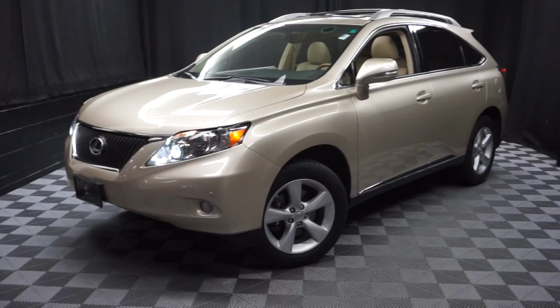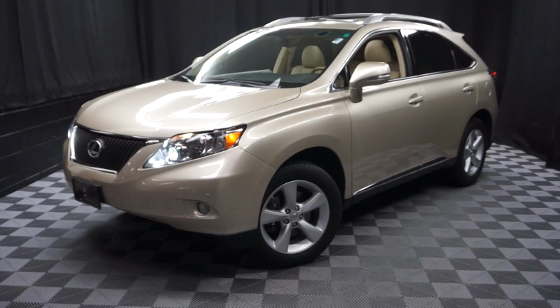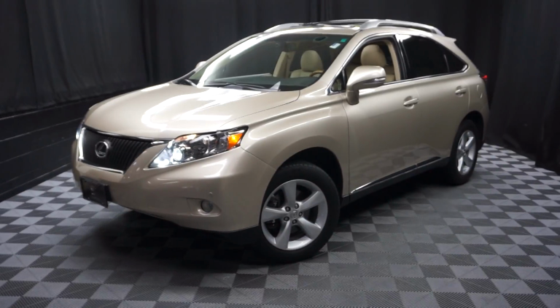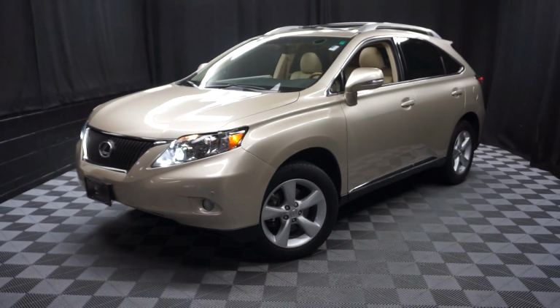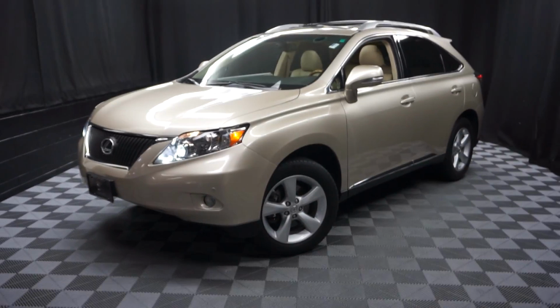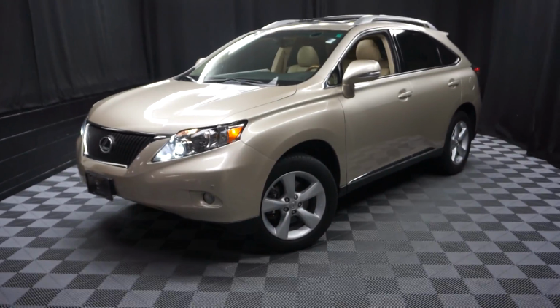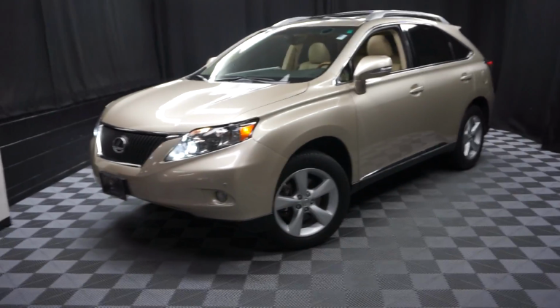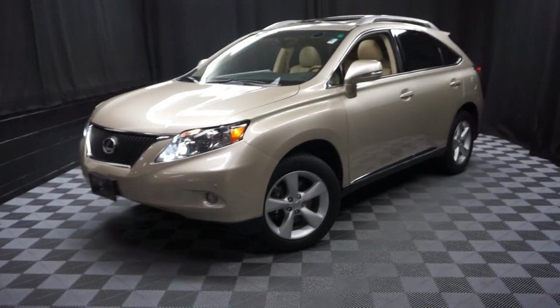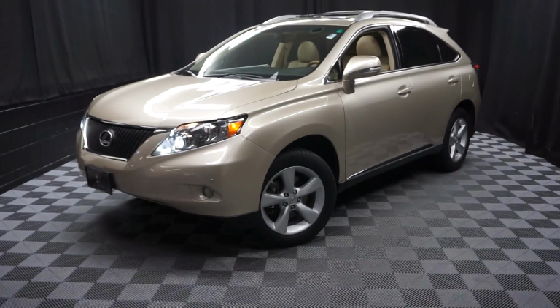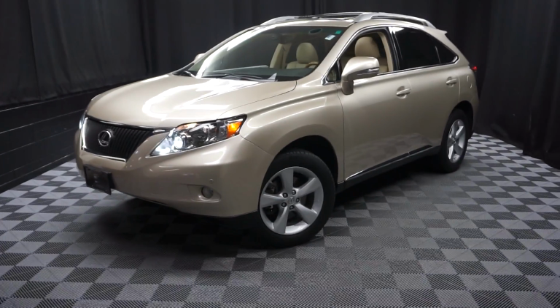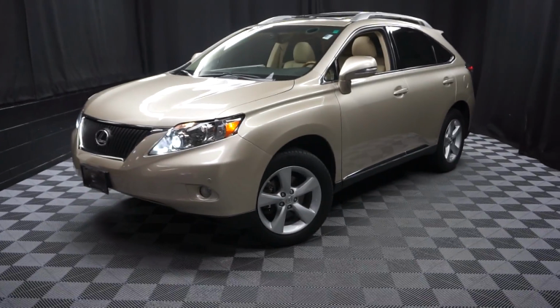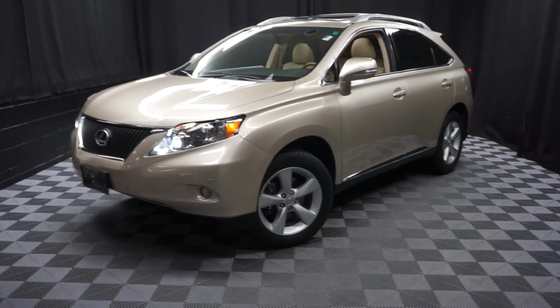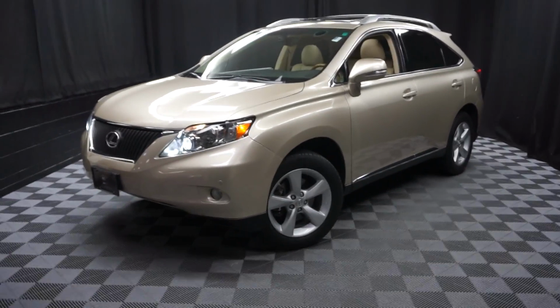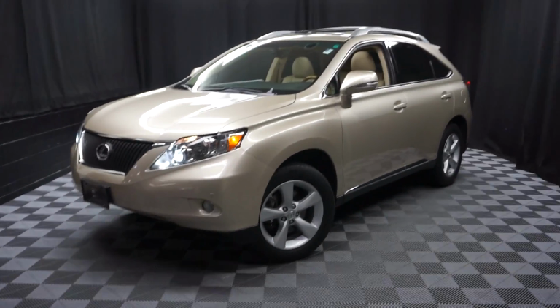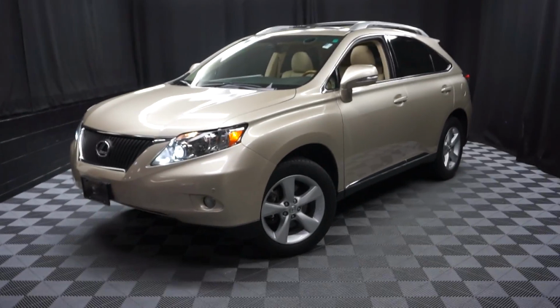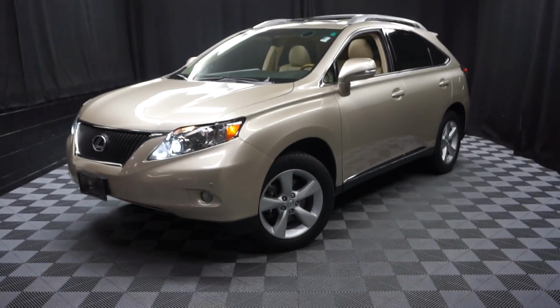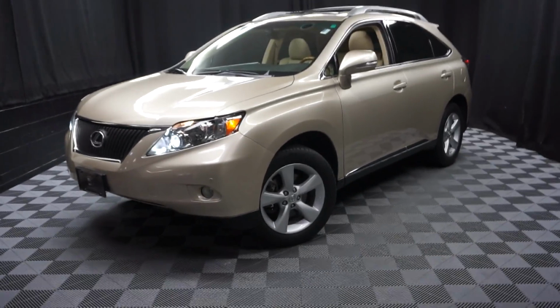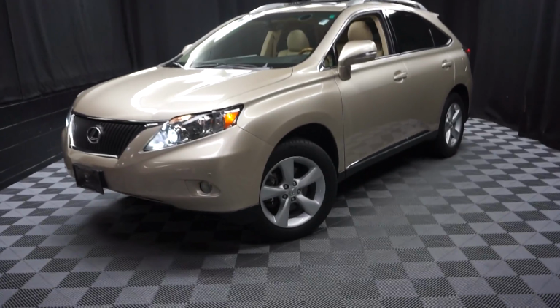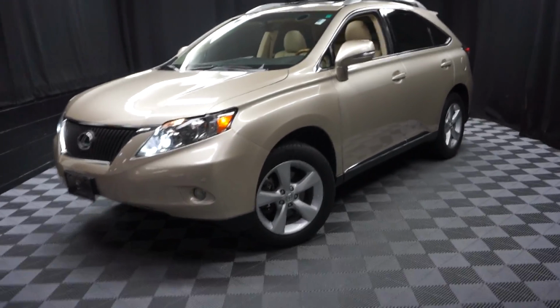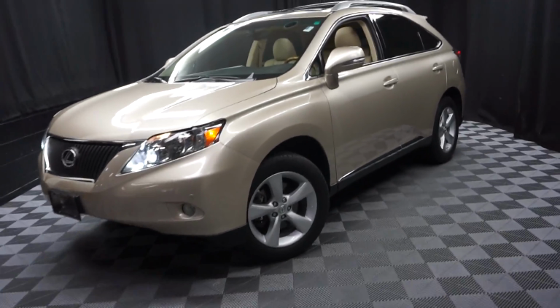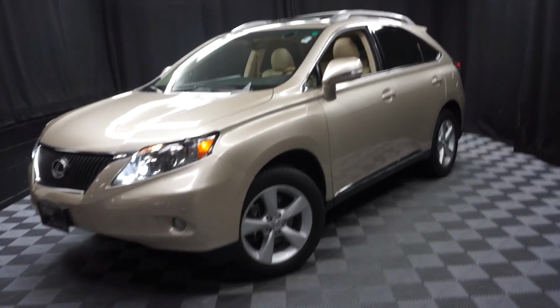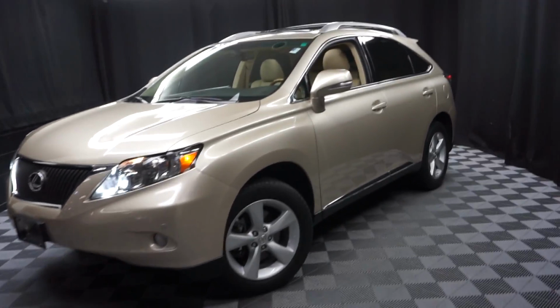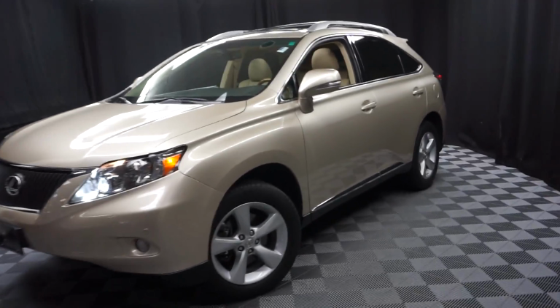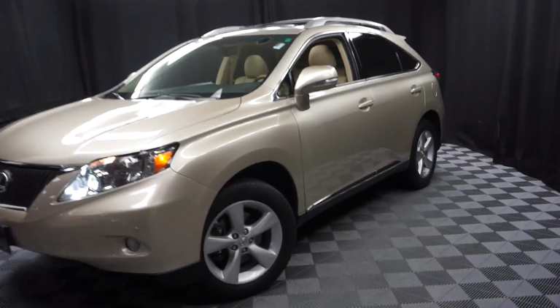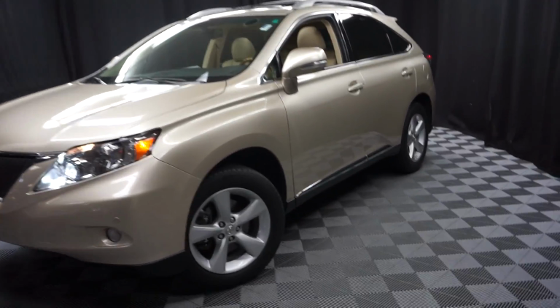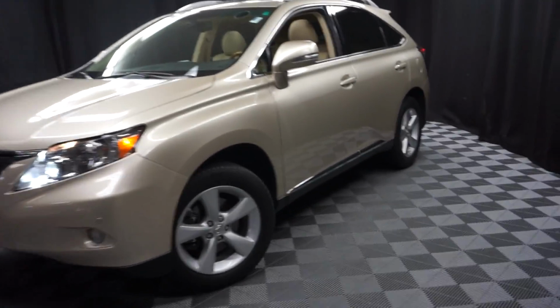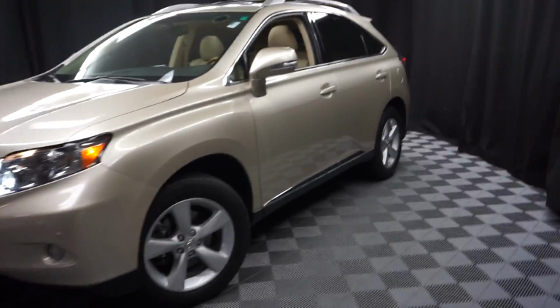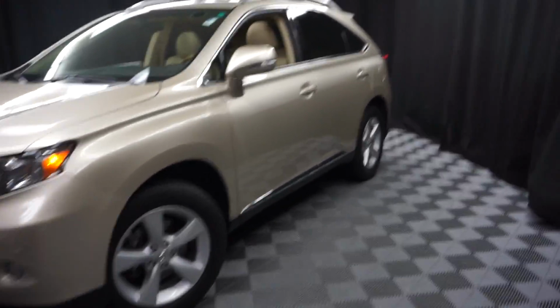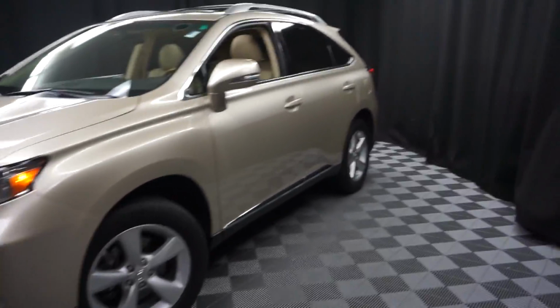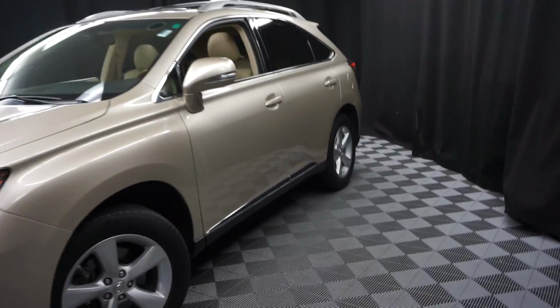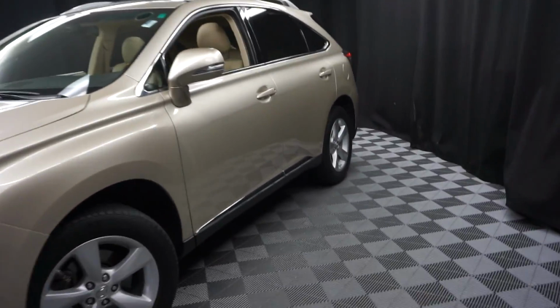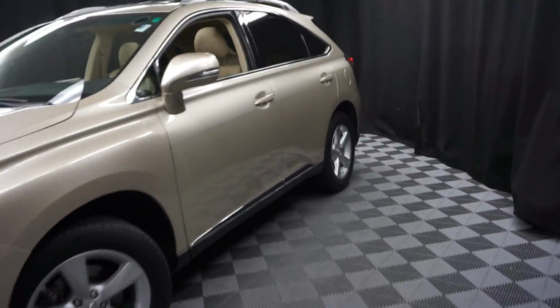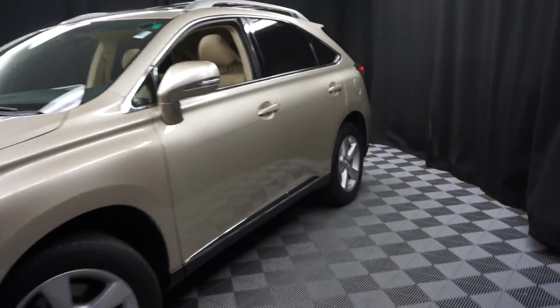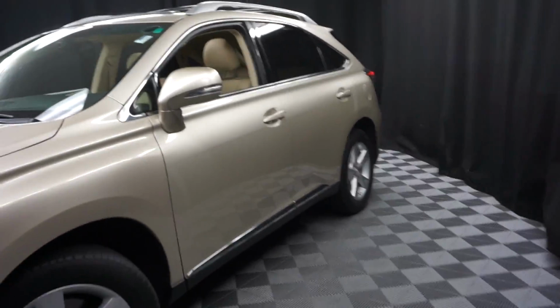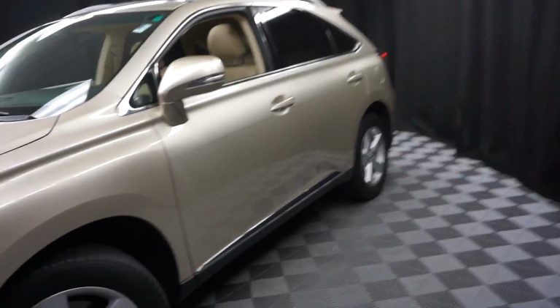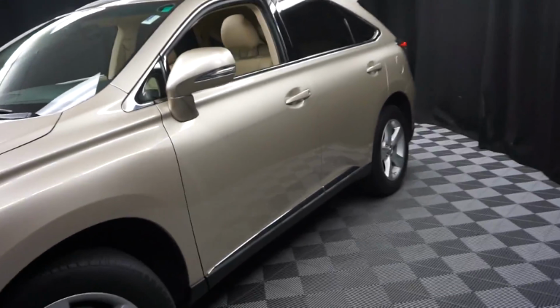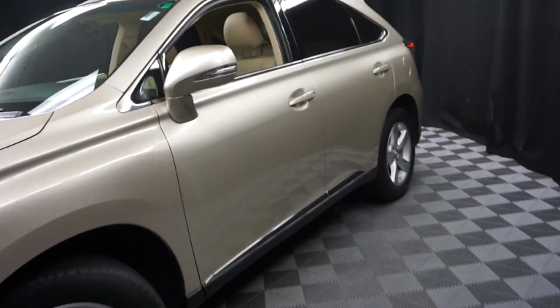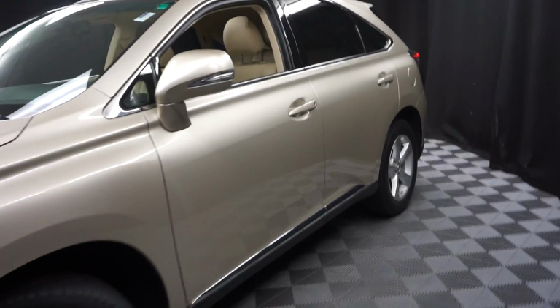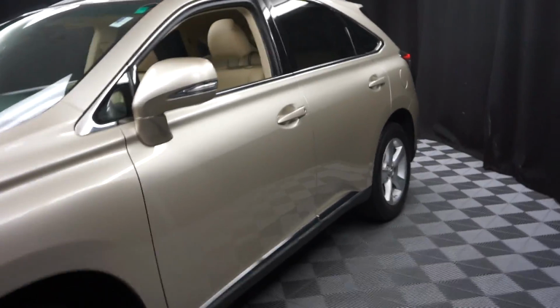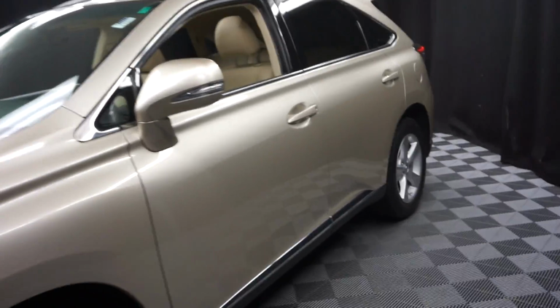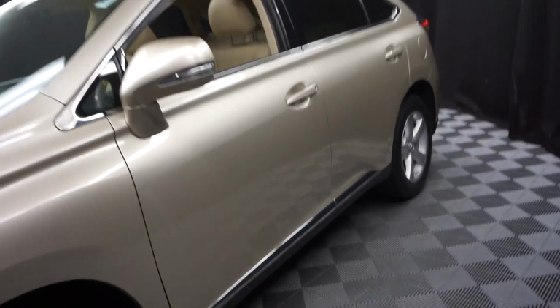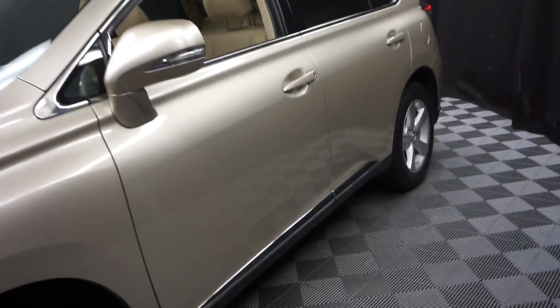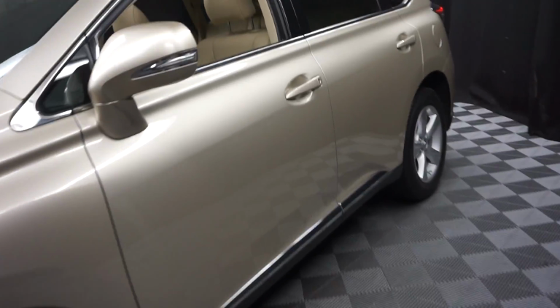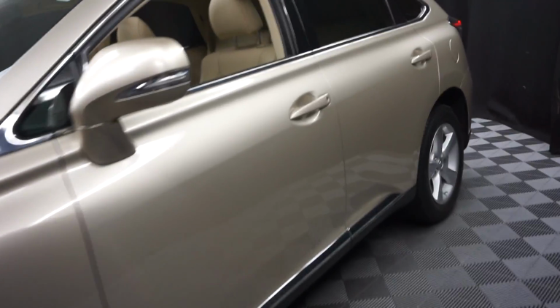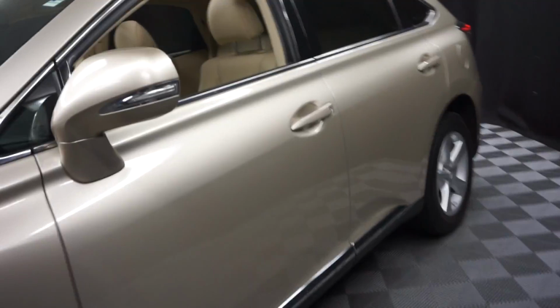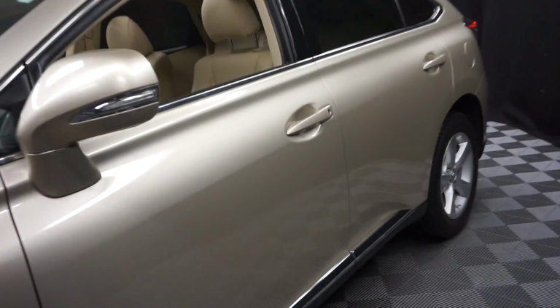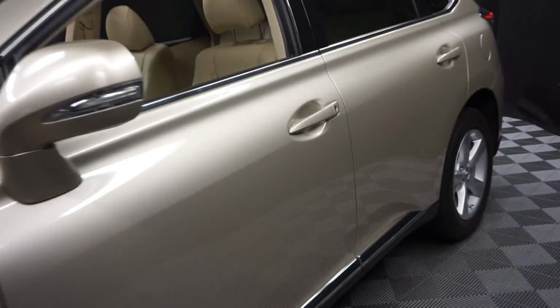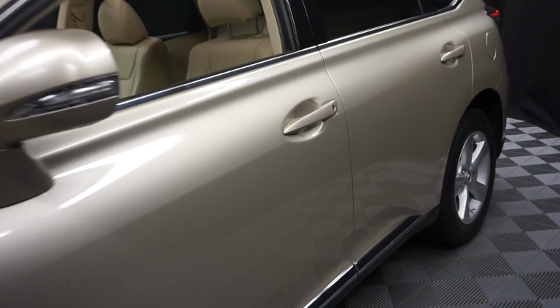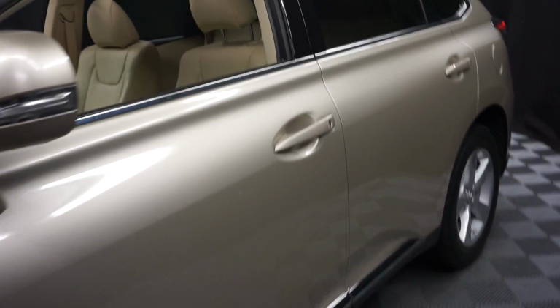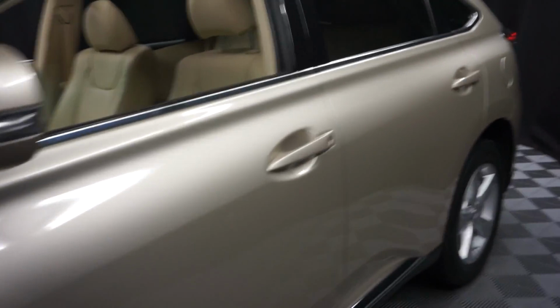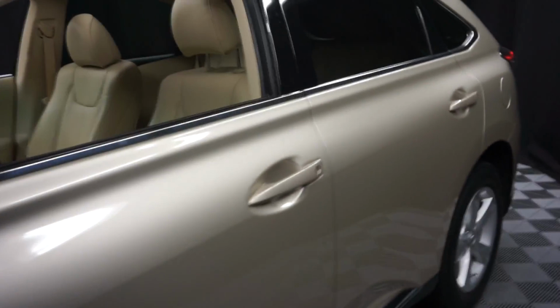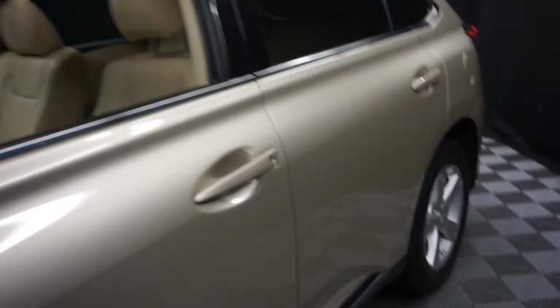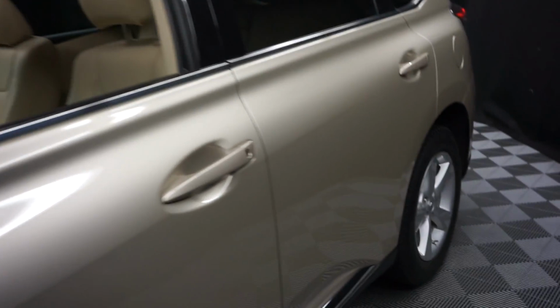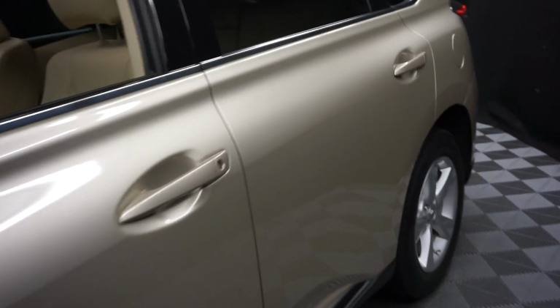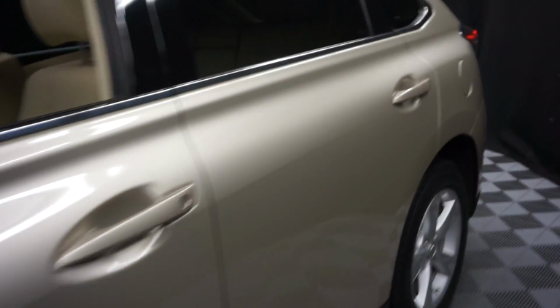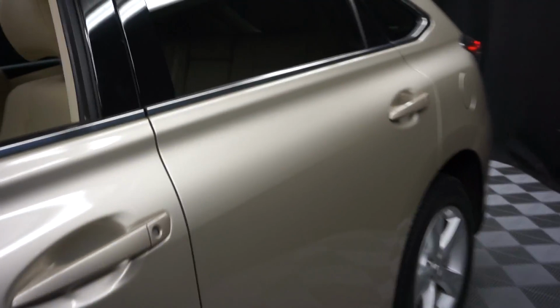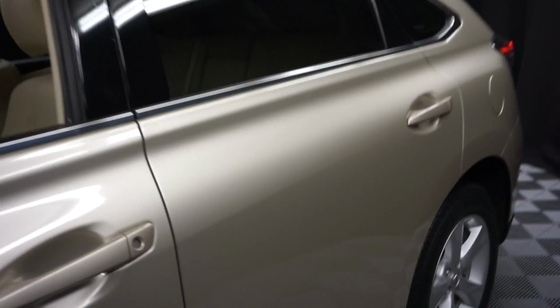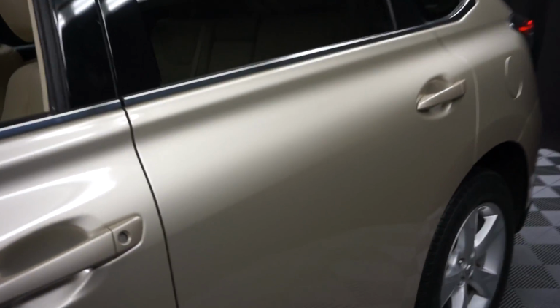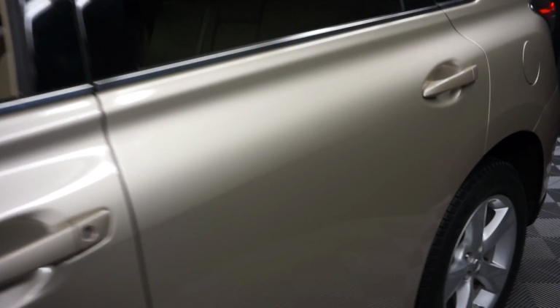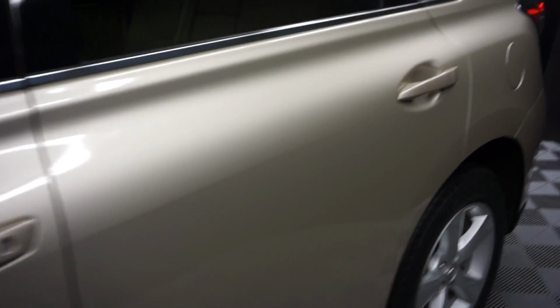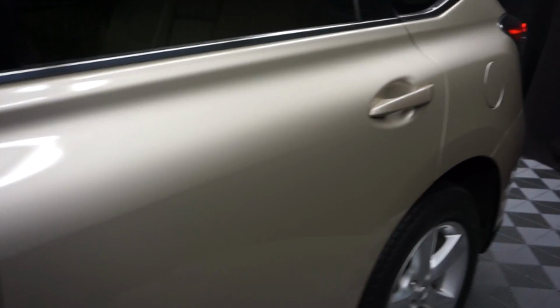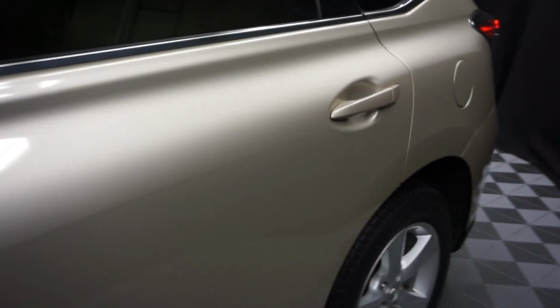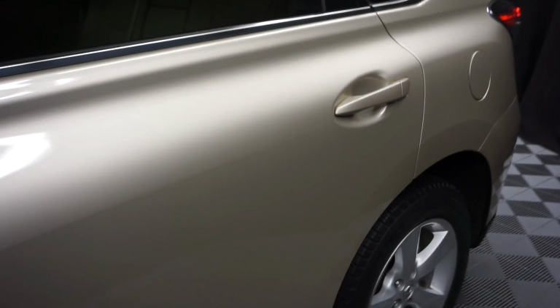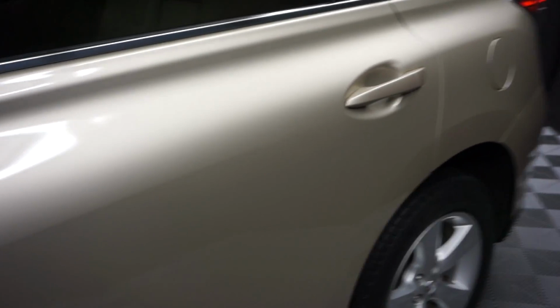All right, car shoppers, welcome back to Lexus of Wilmington. Just featured here is this 2011 Lexus RX 350.